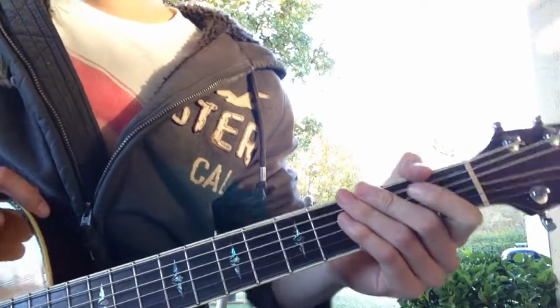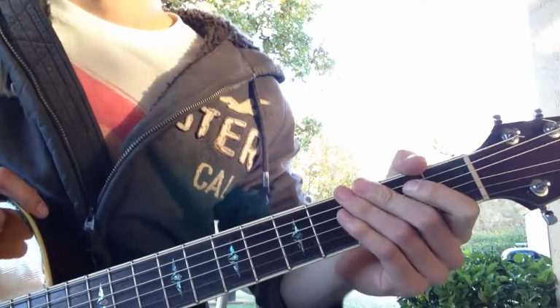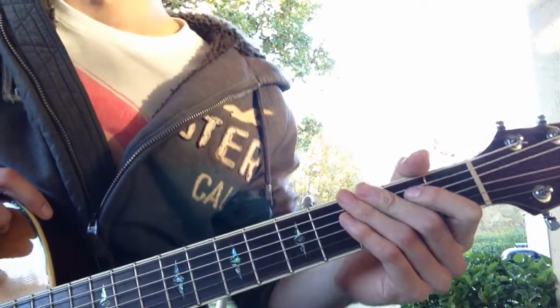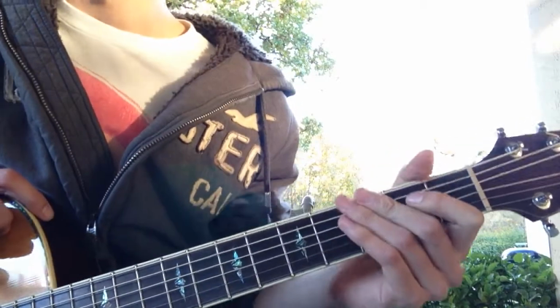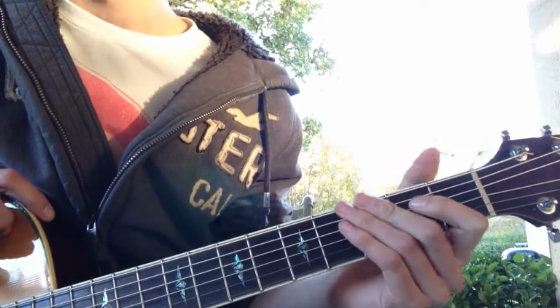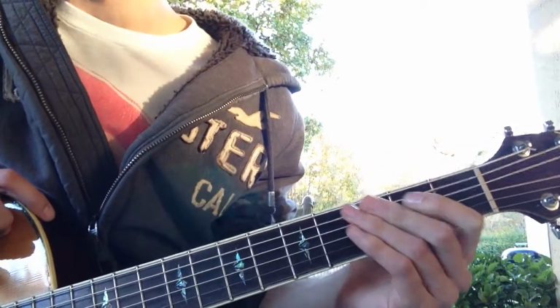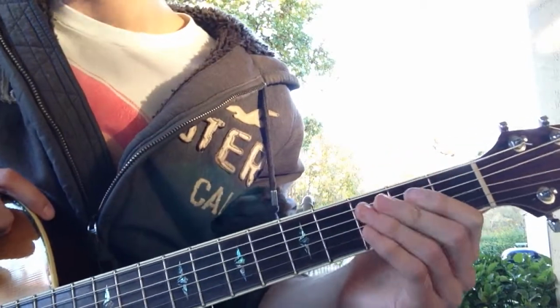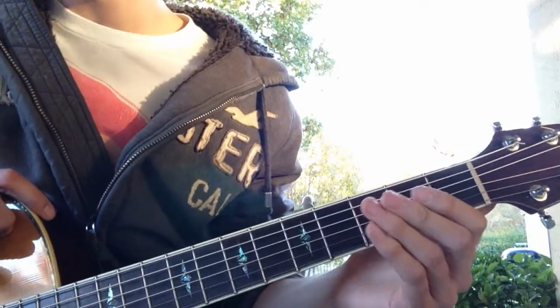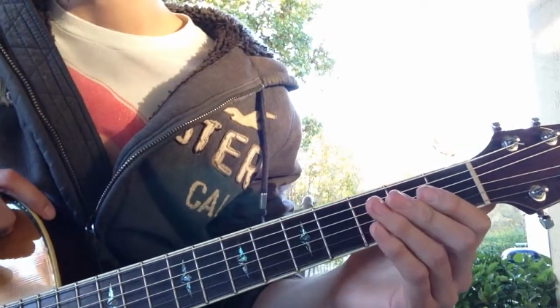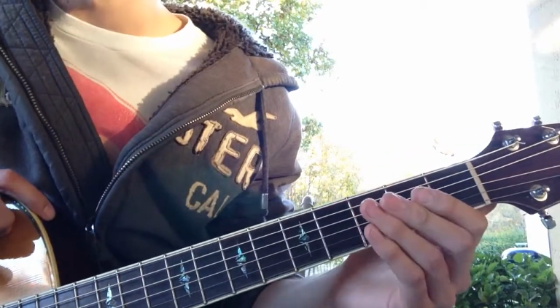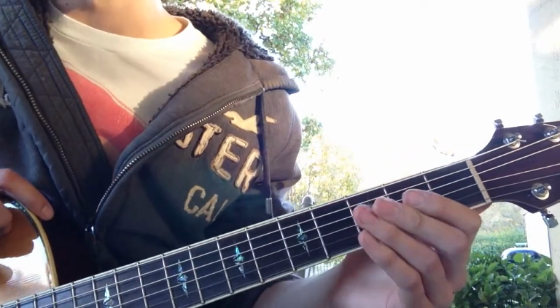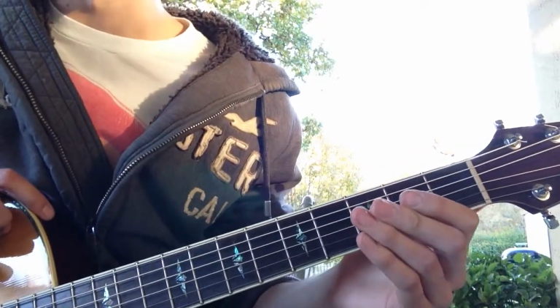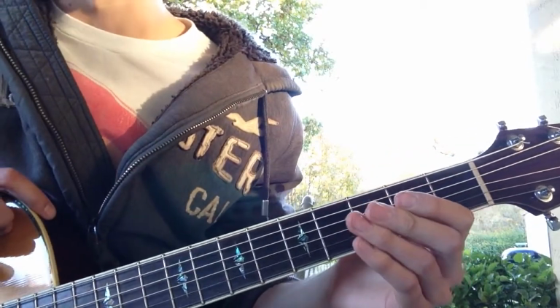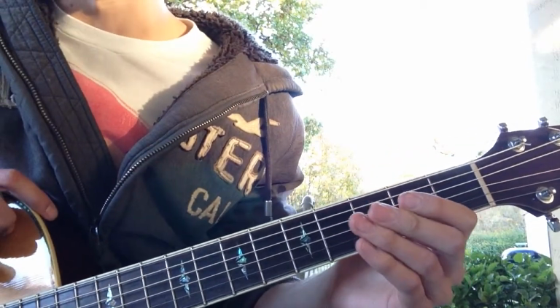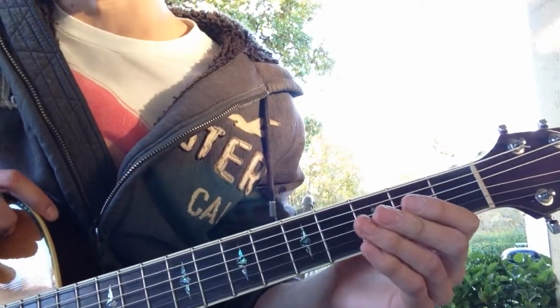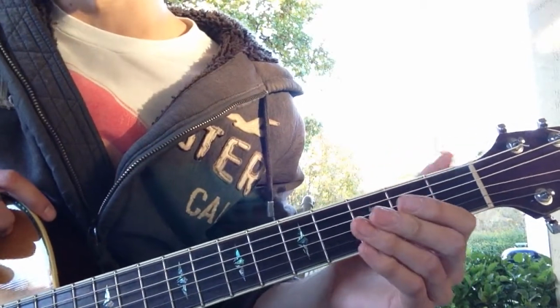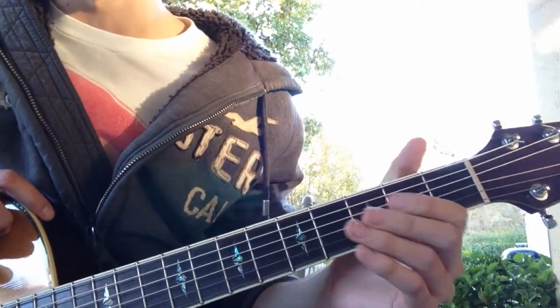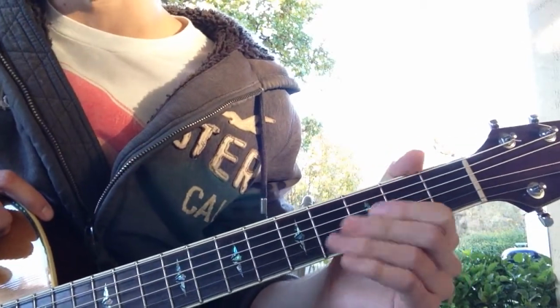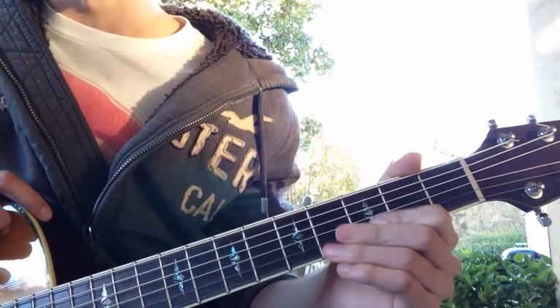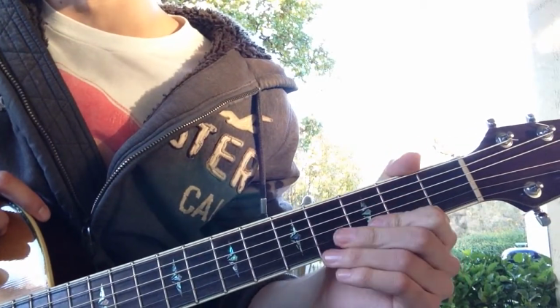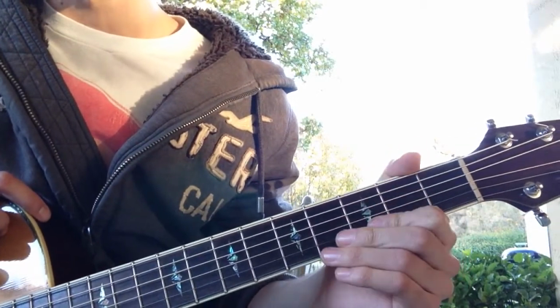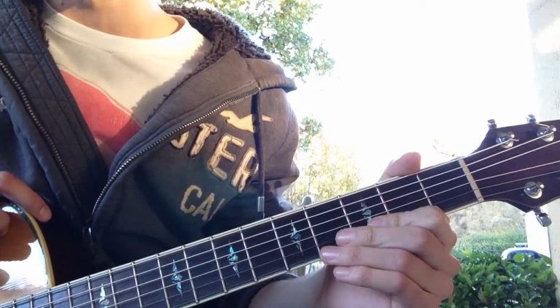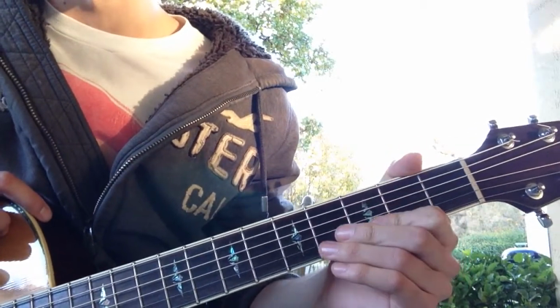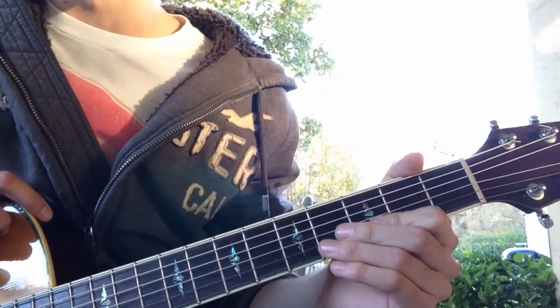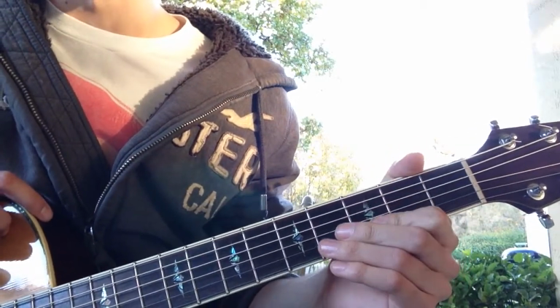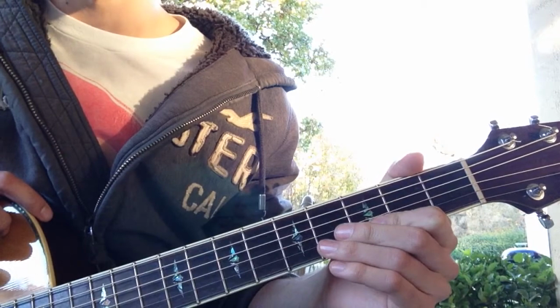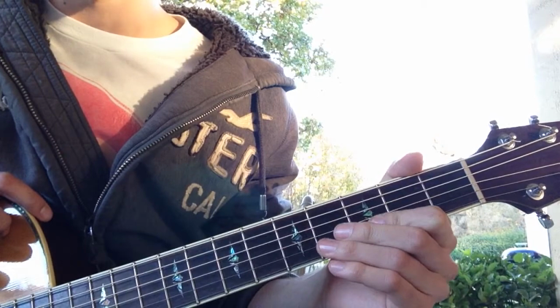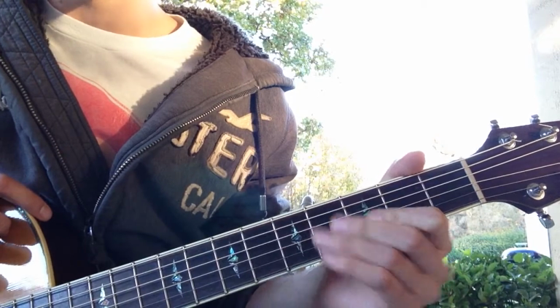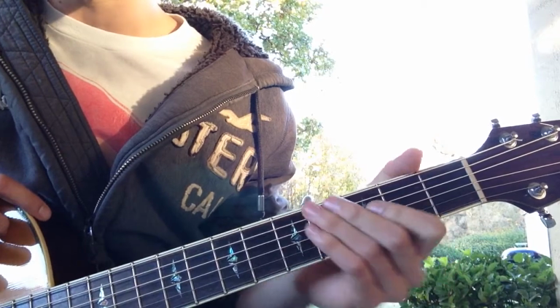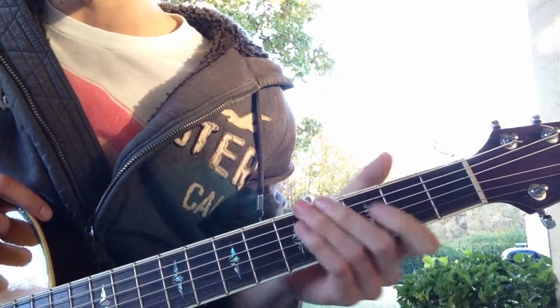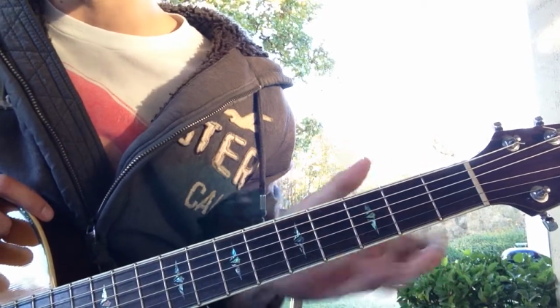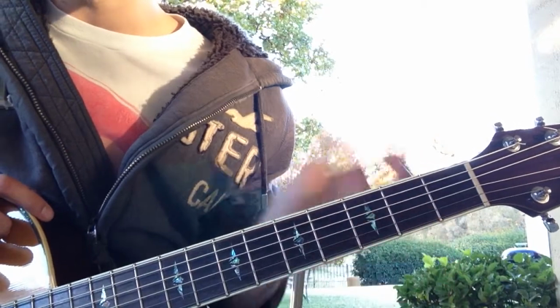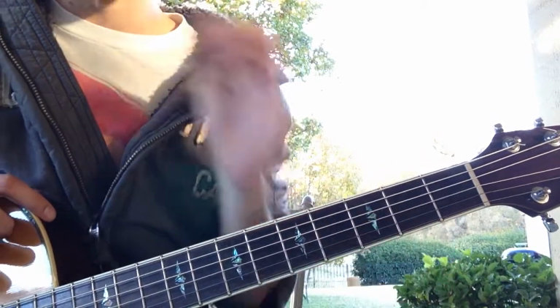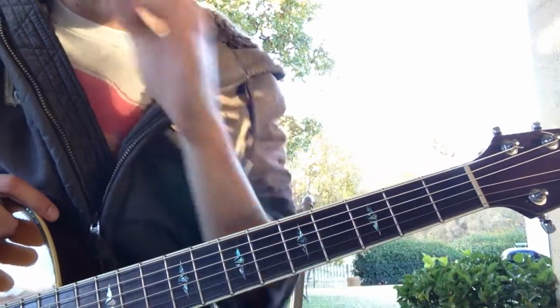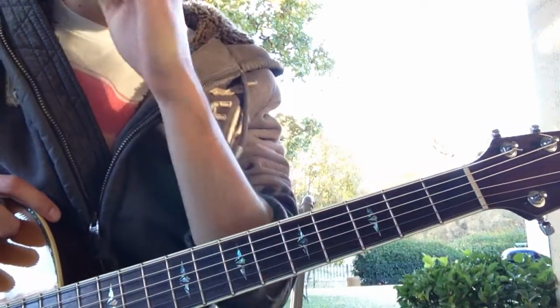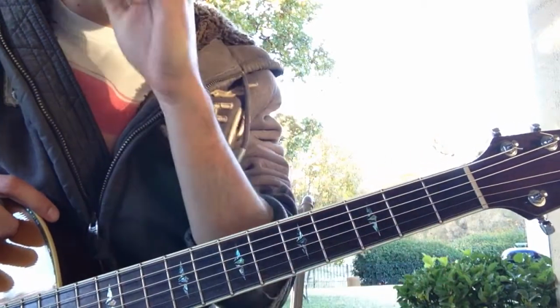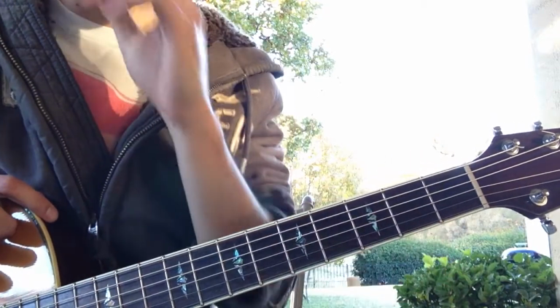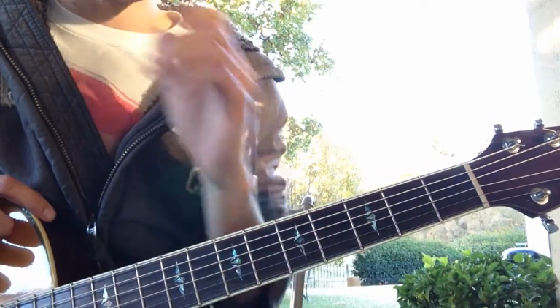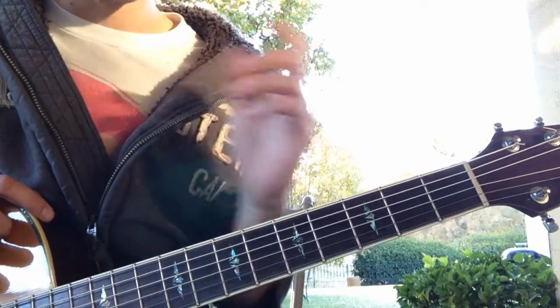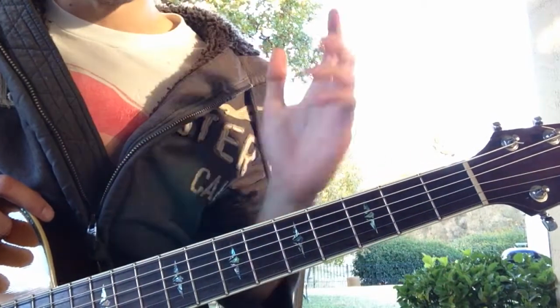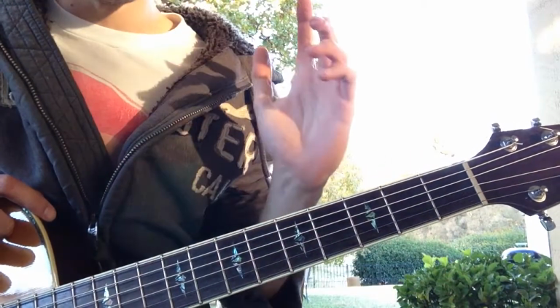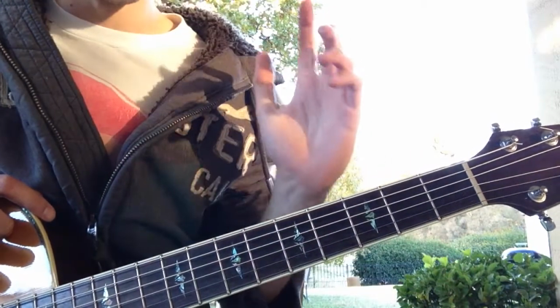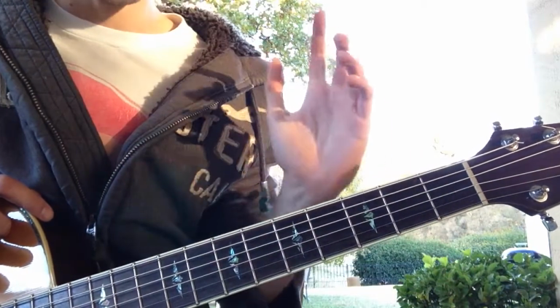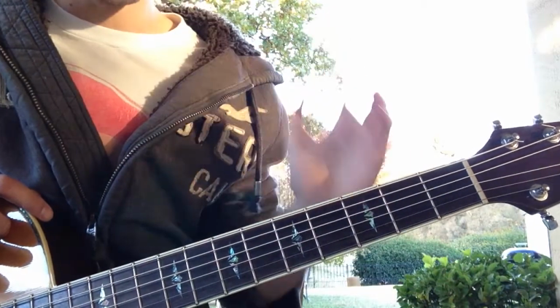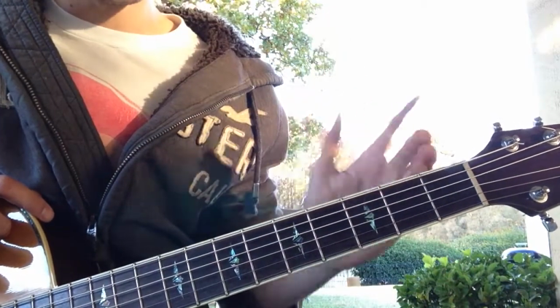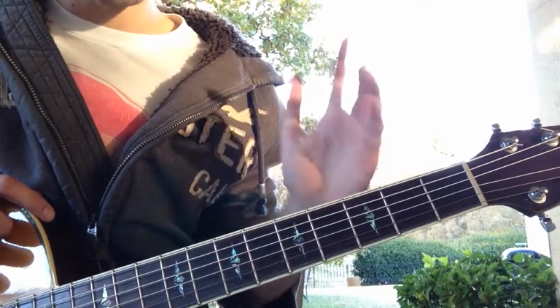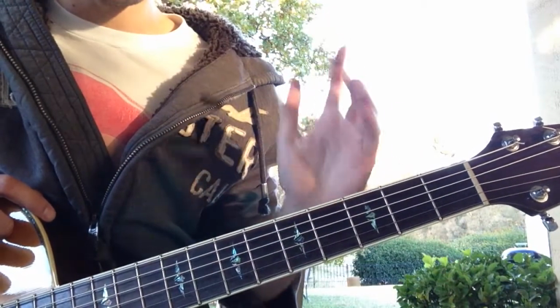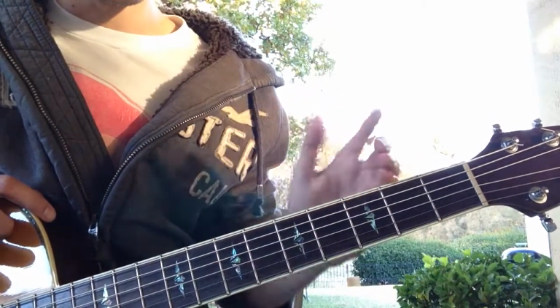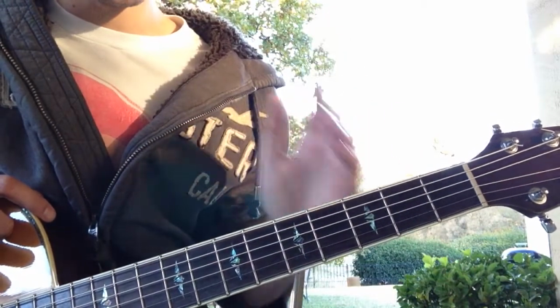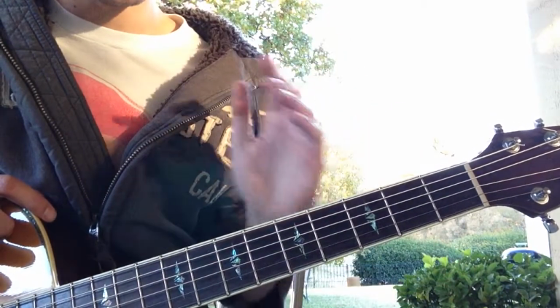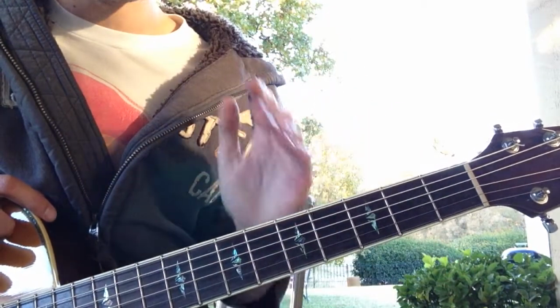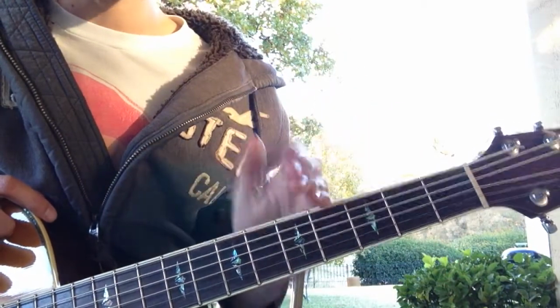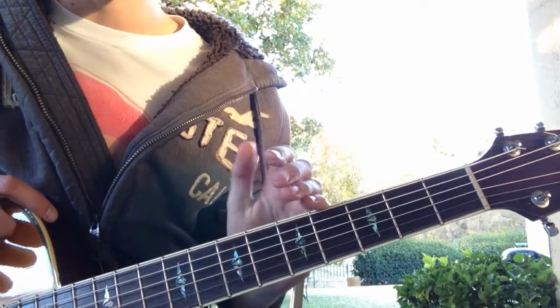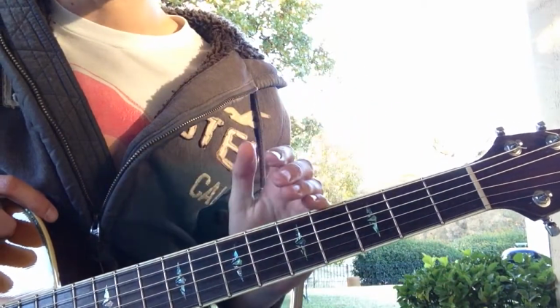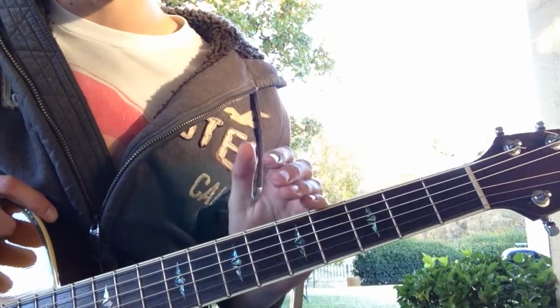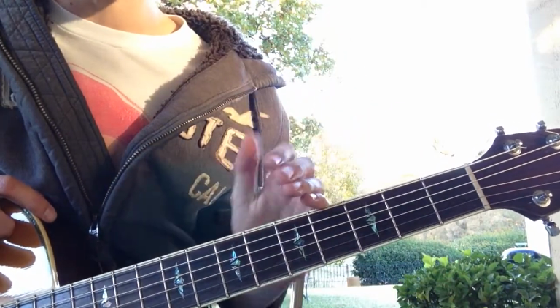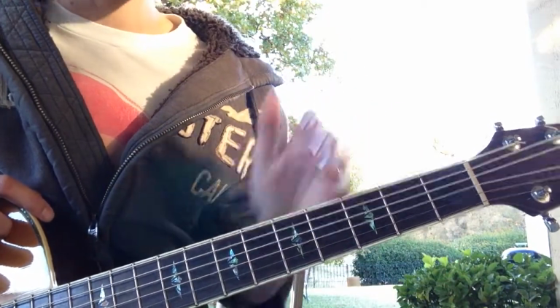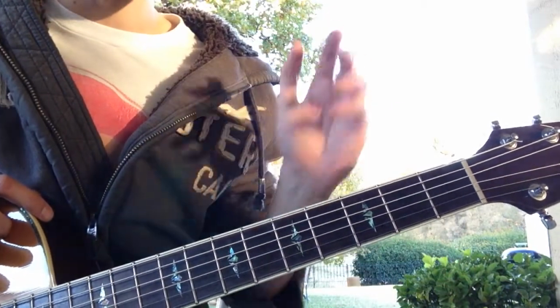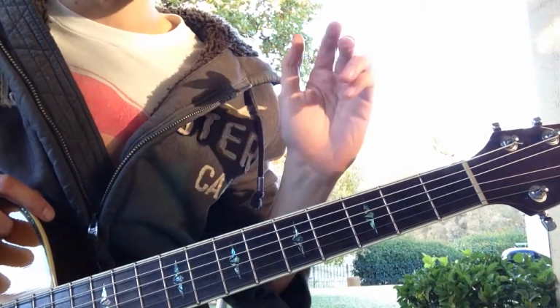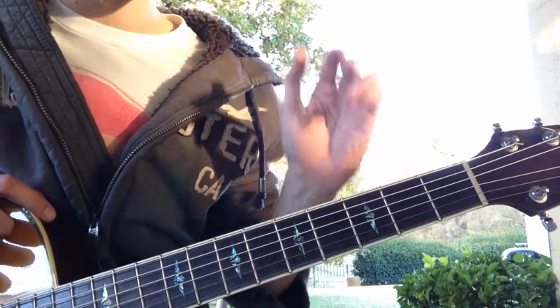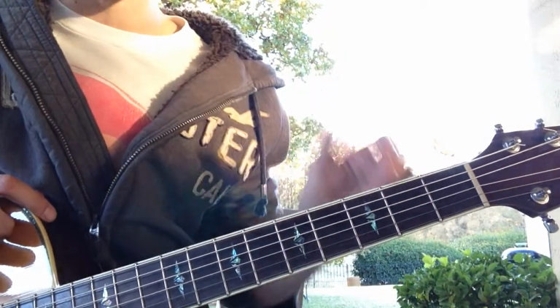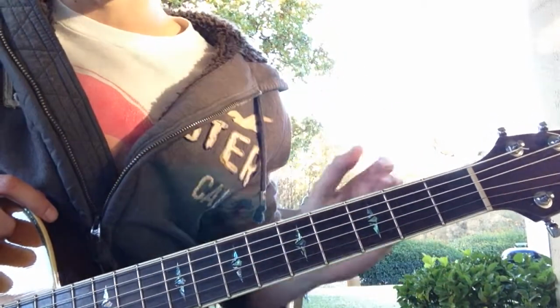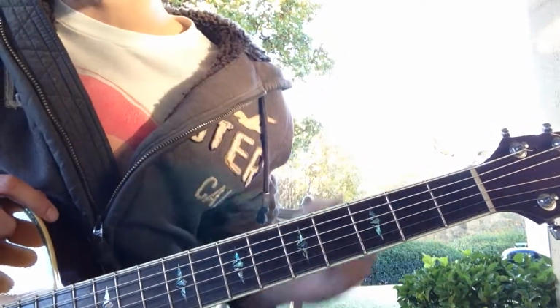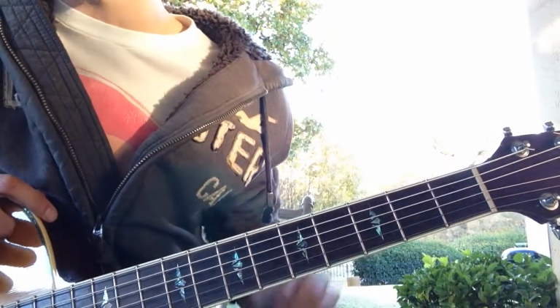Alright, so that's pretty much it for the verse and the chorus. It's just like that, nothing too difficult — just E, B, C sharp minor, and A.